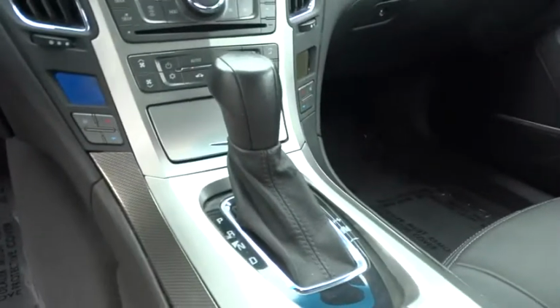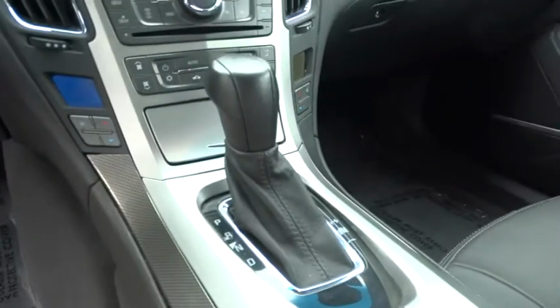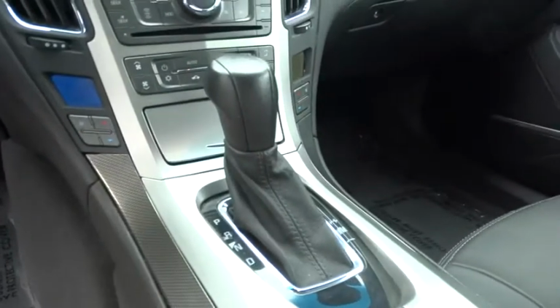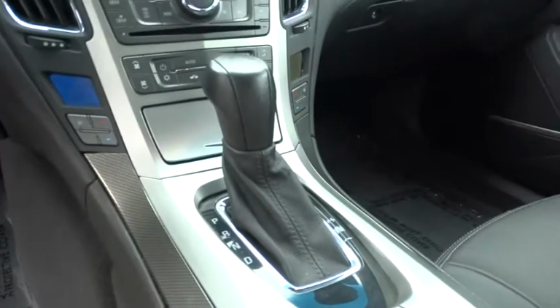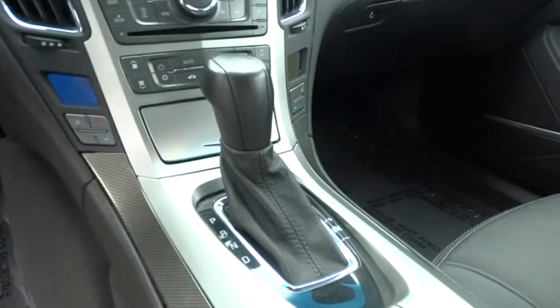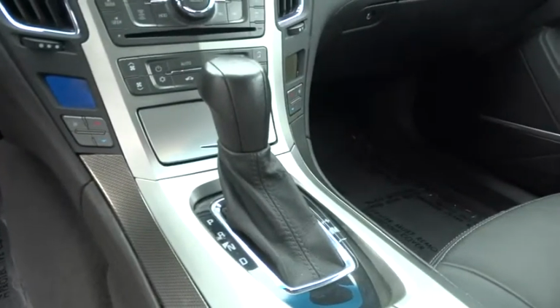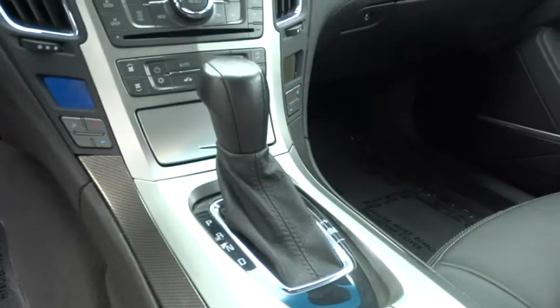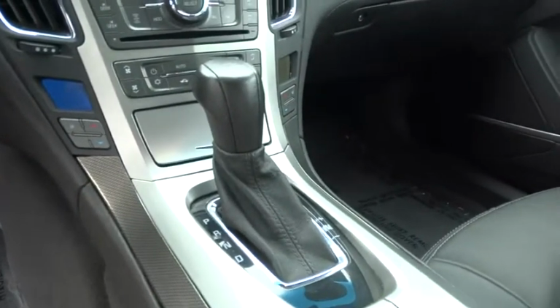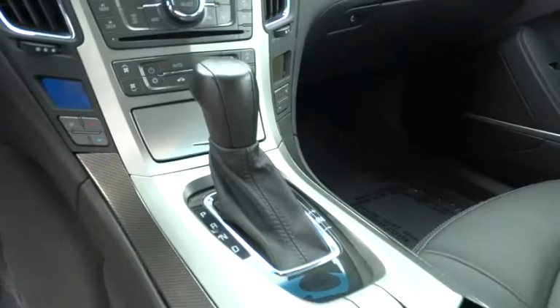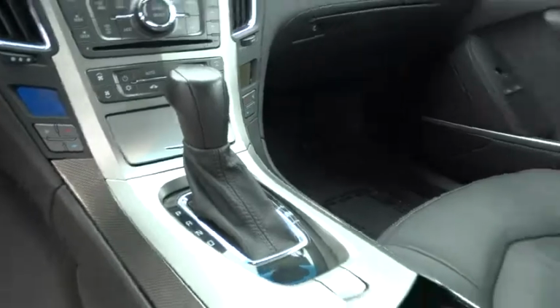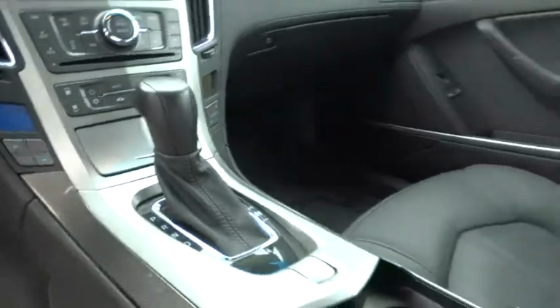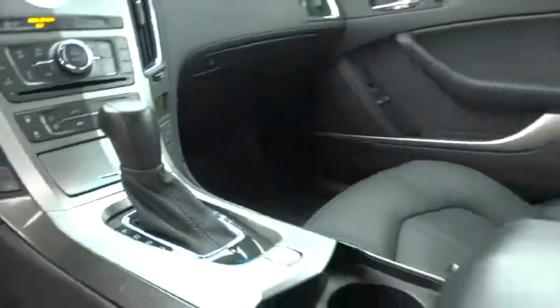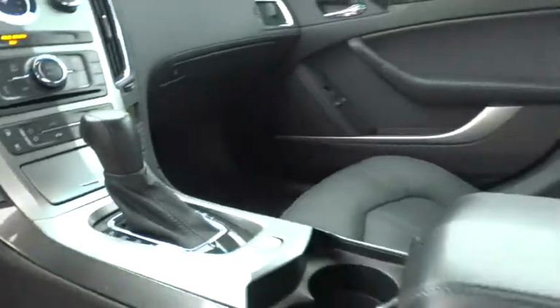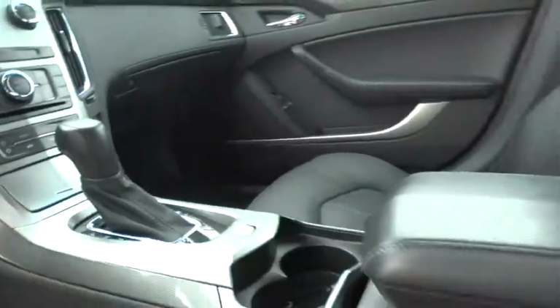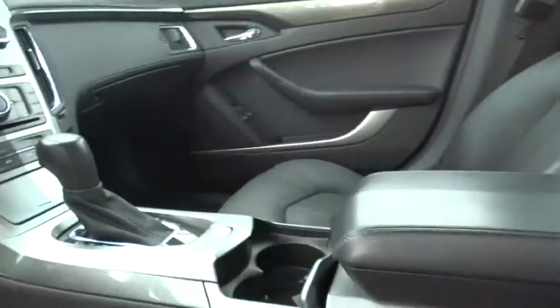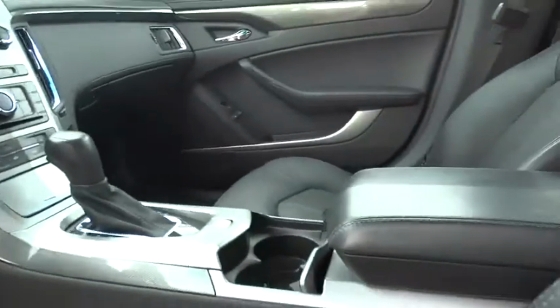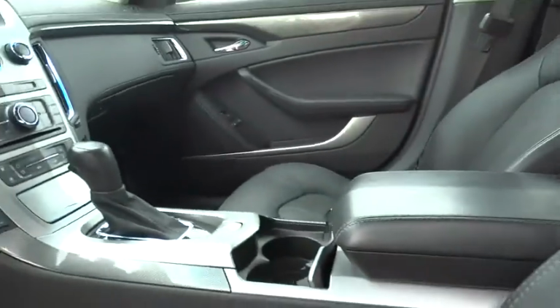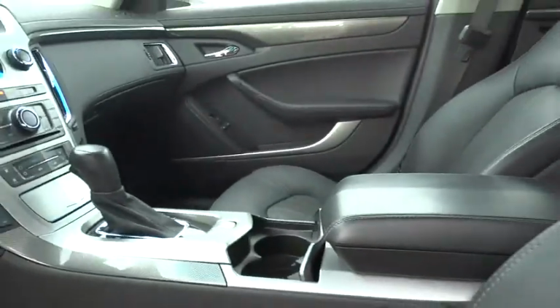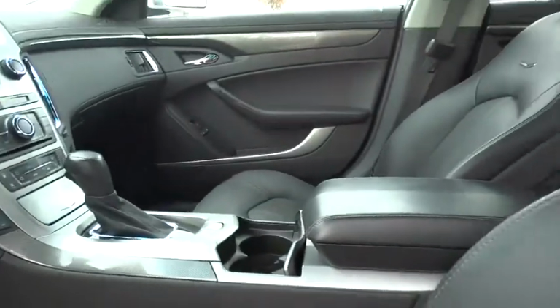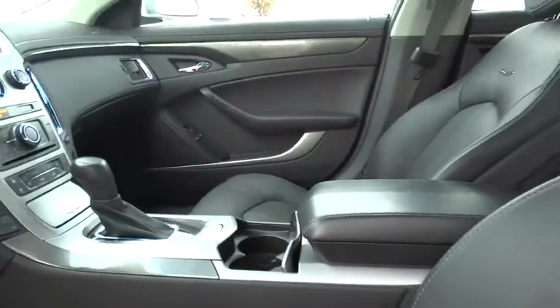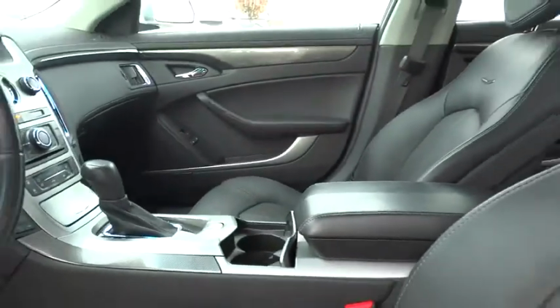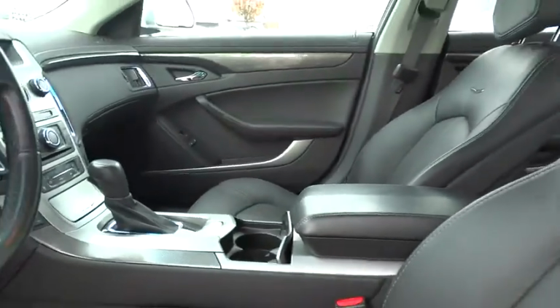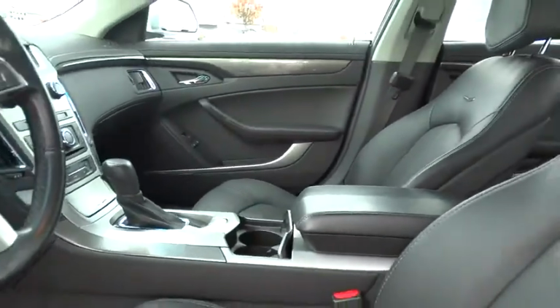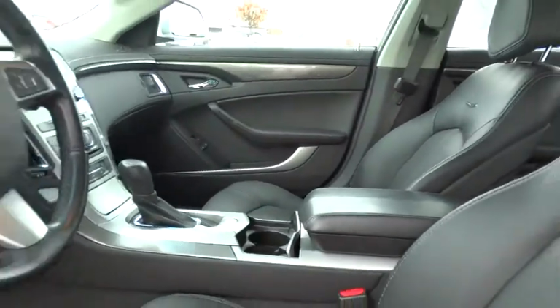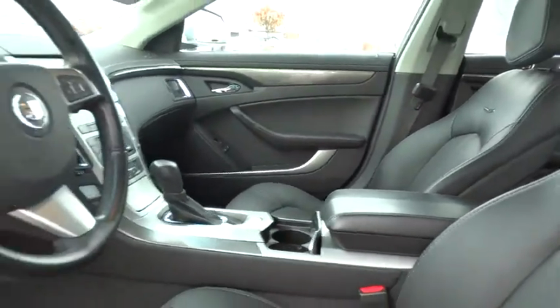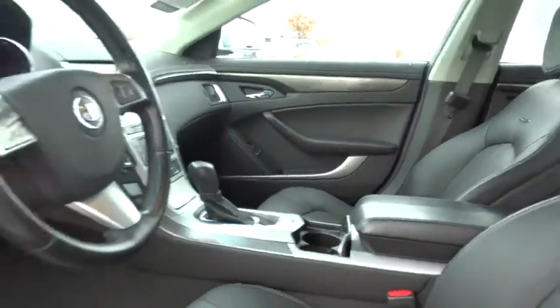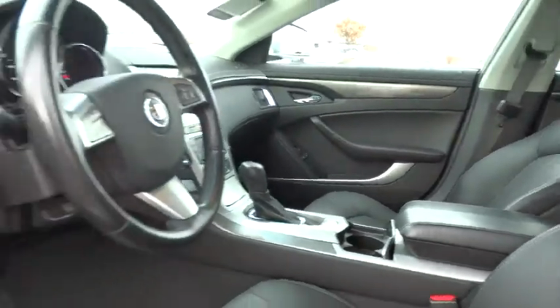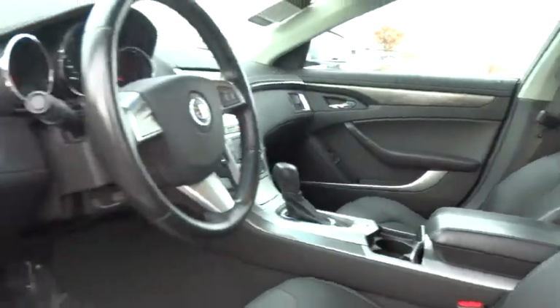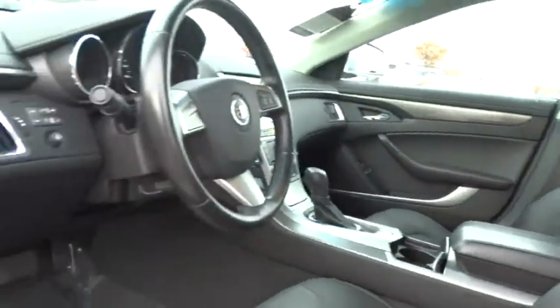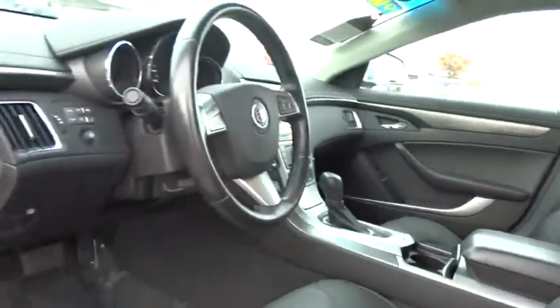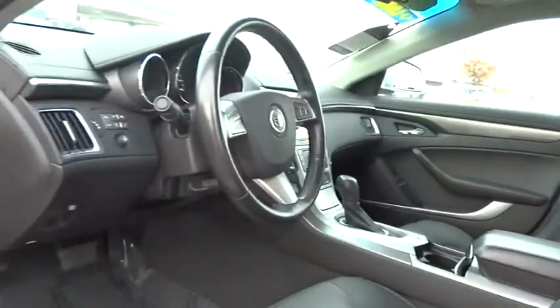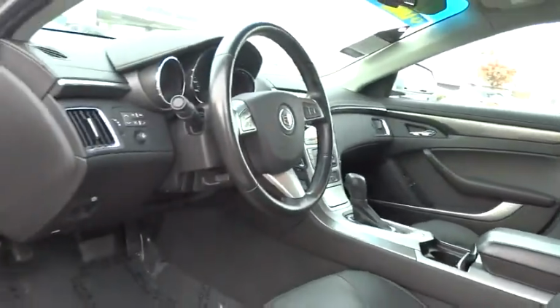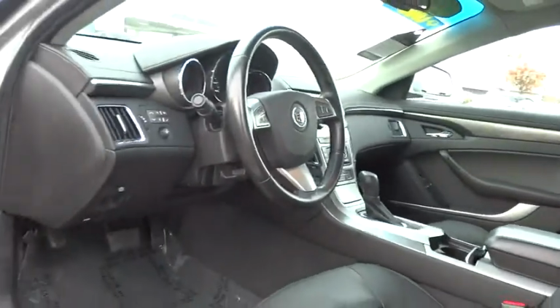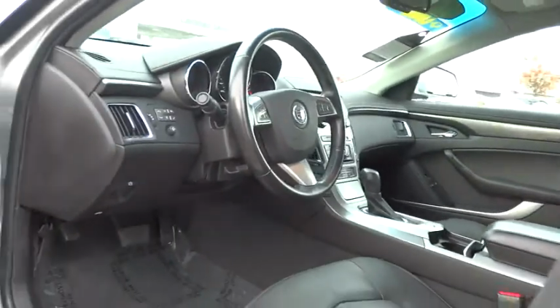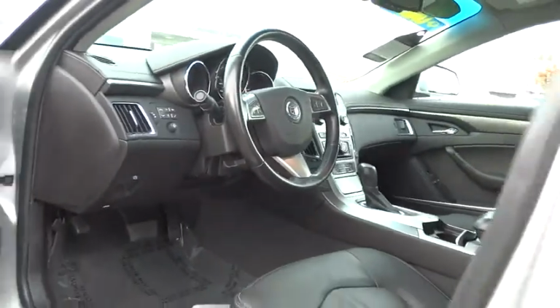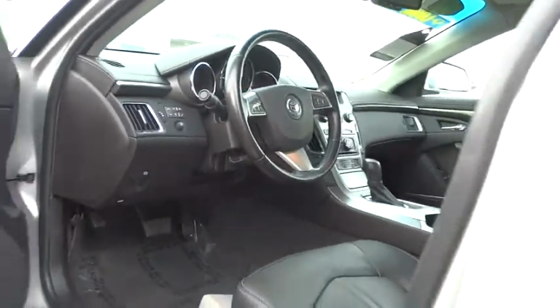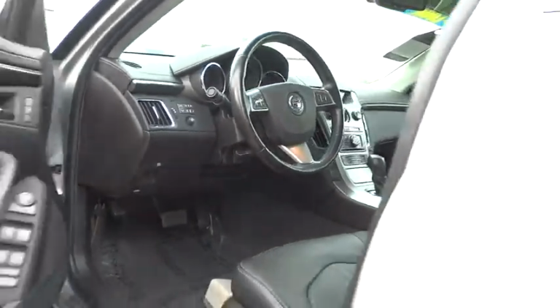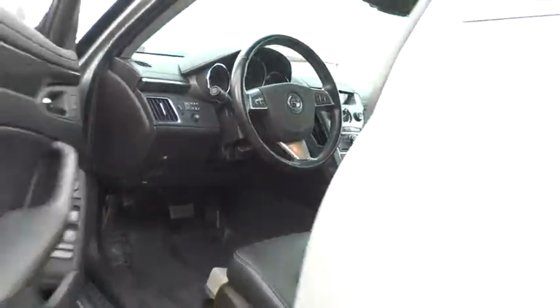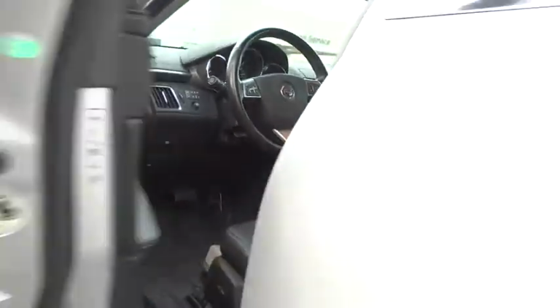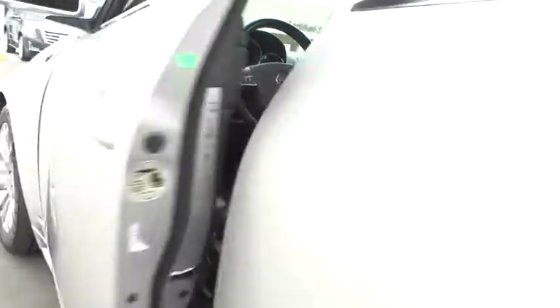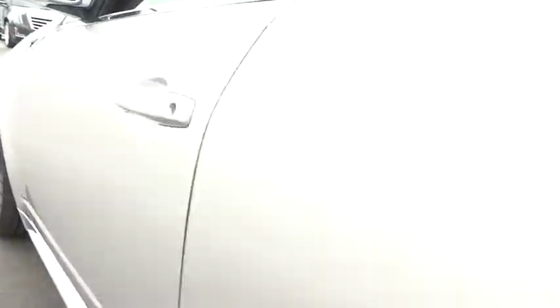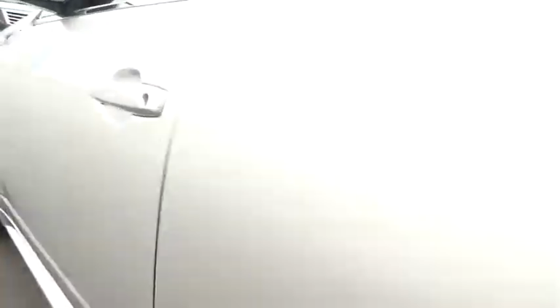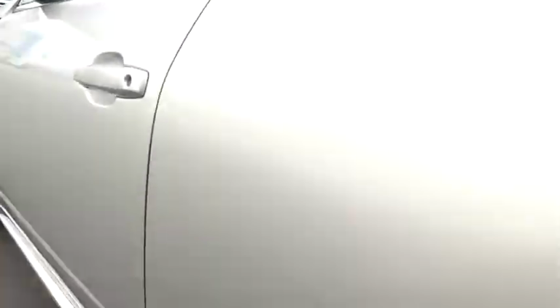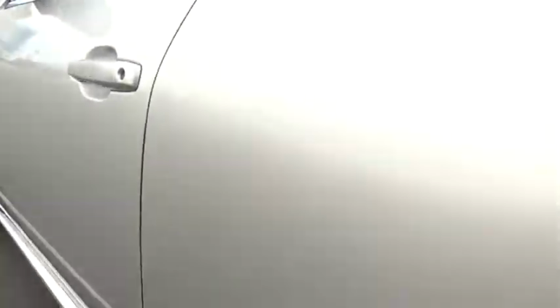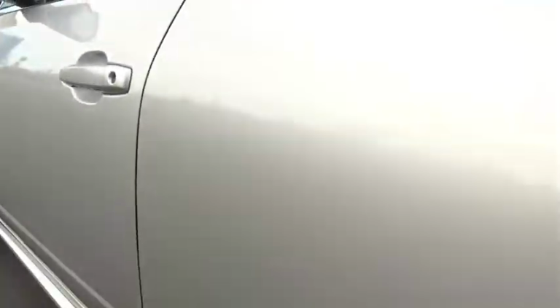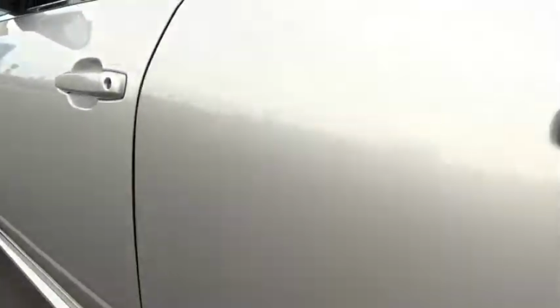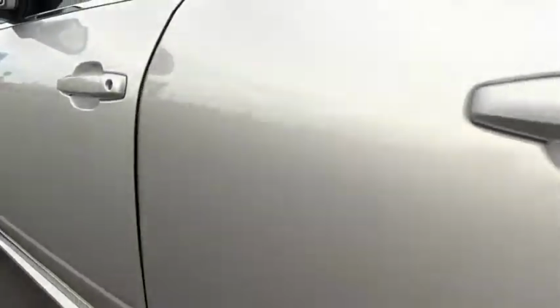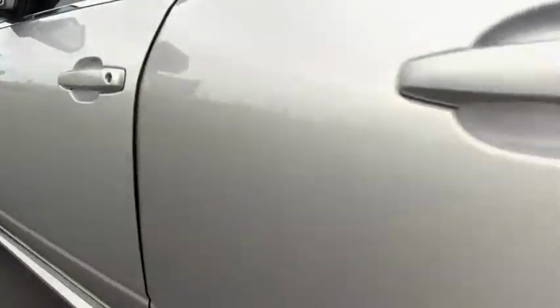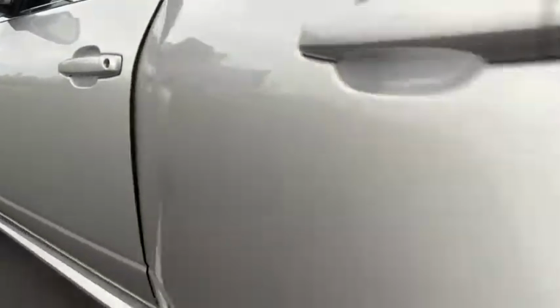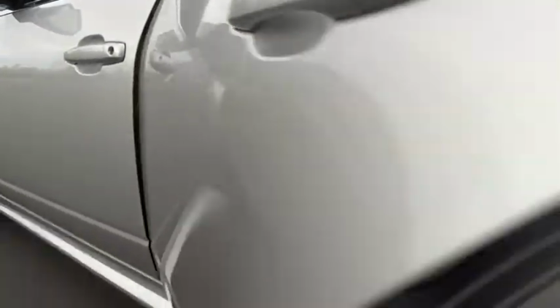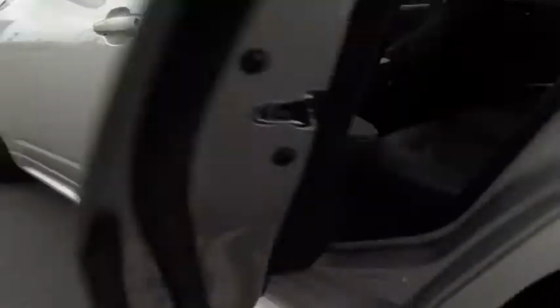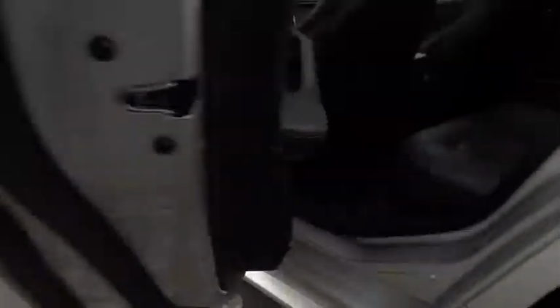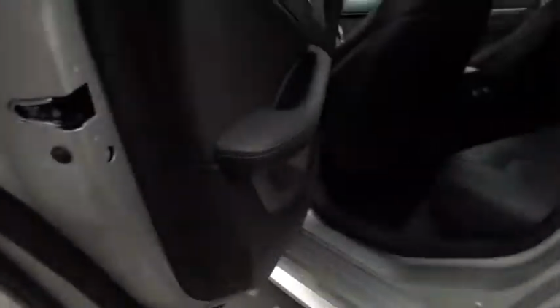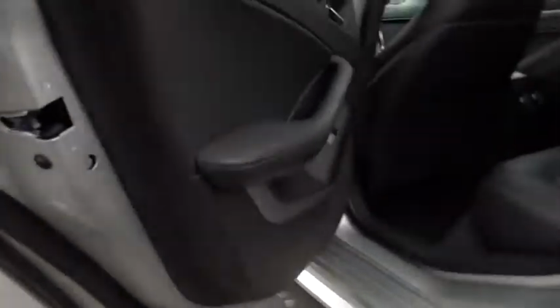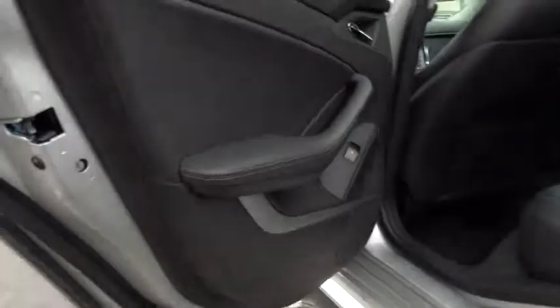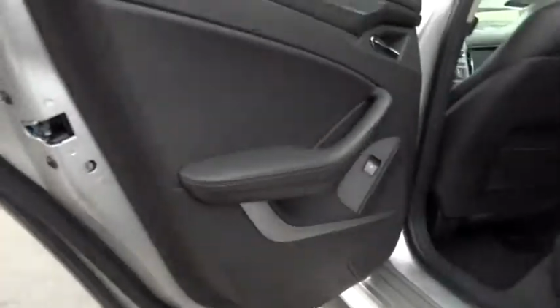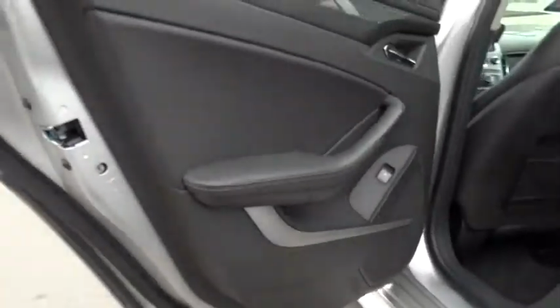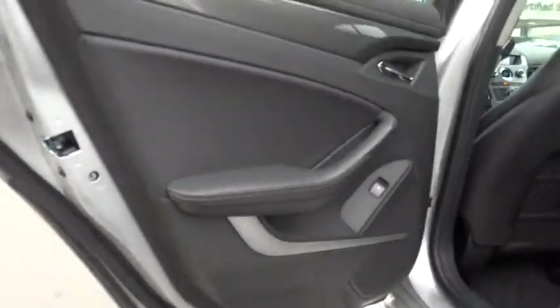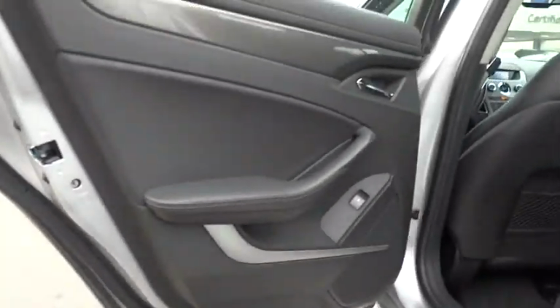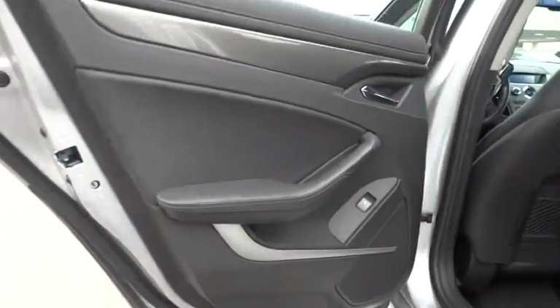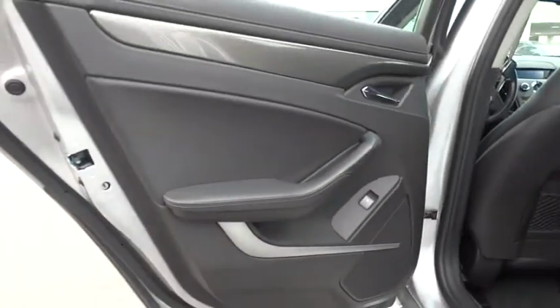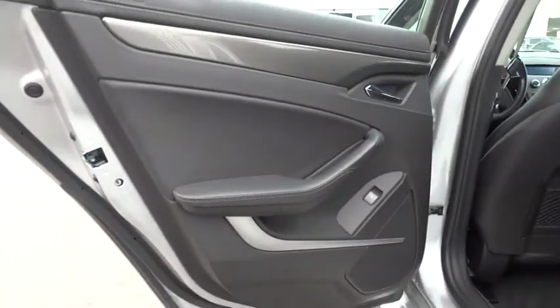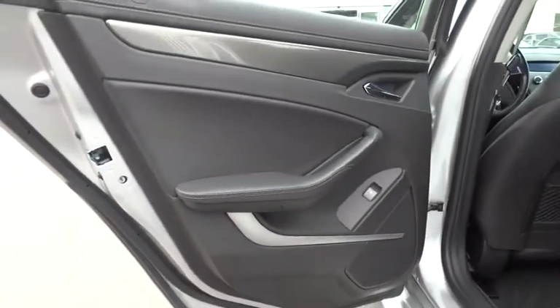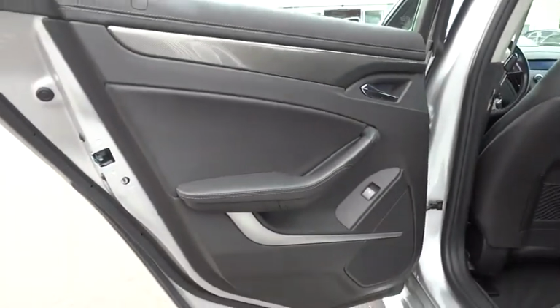Keyless entry, universal garage door opener, climate control, premium sound system, and AM-FM stereo radio.